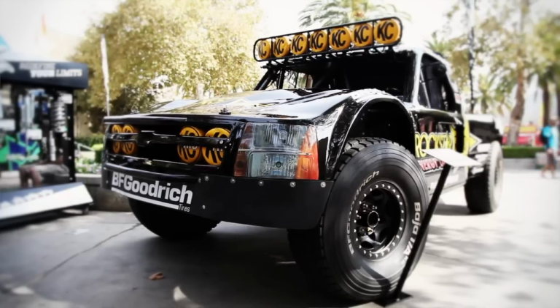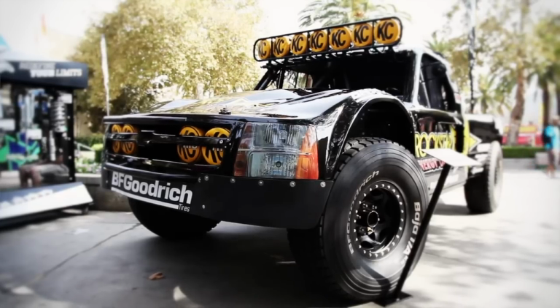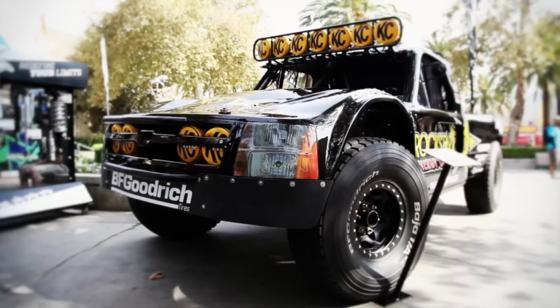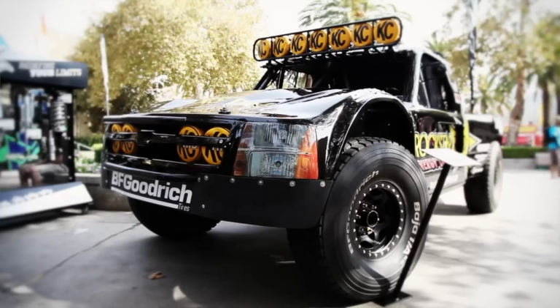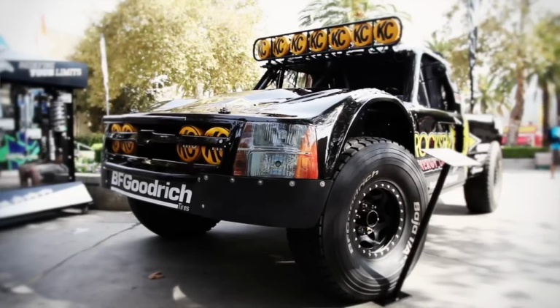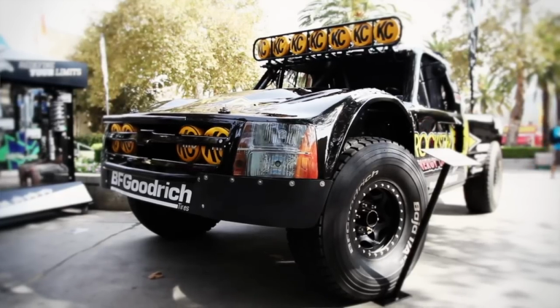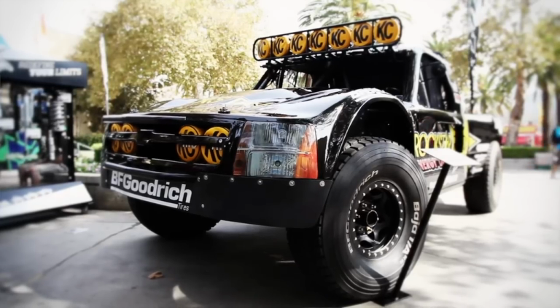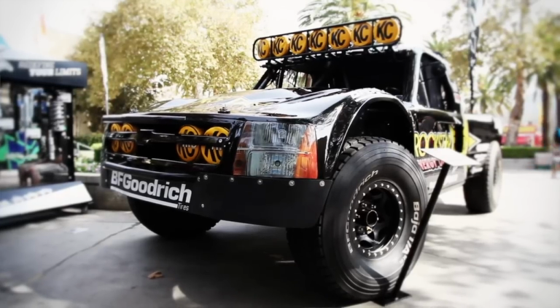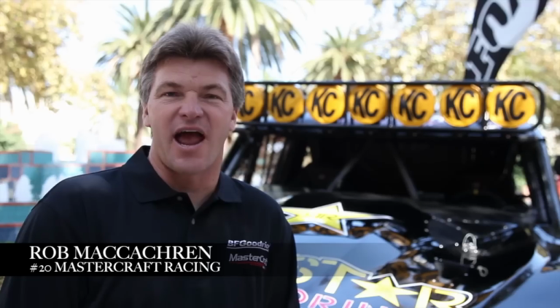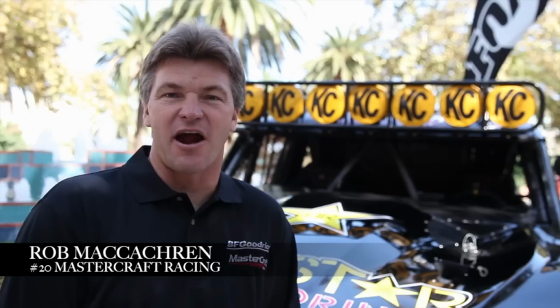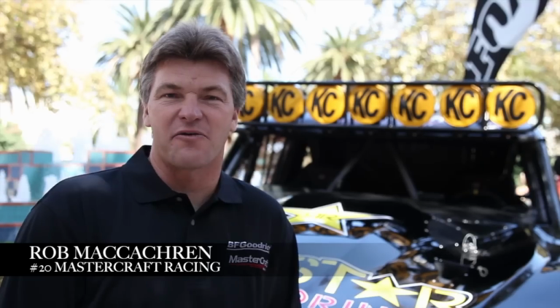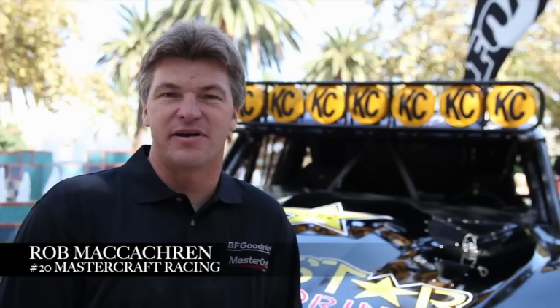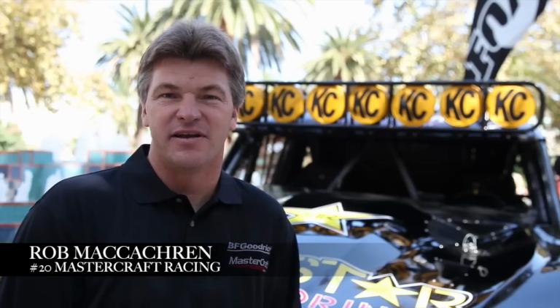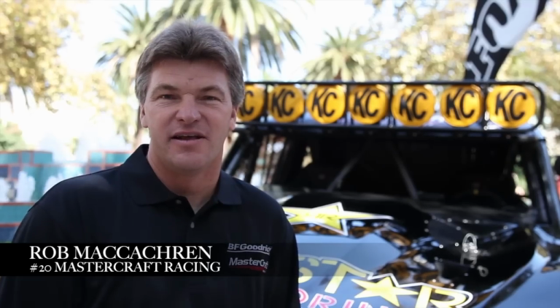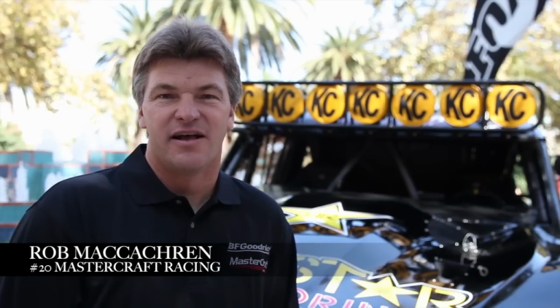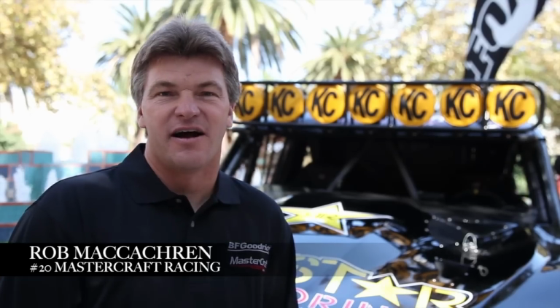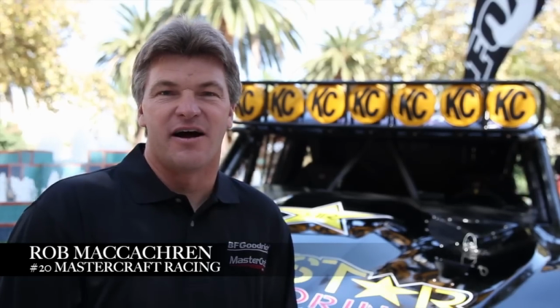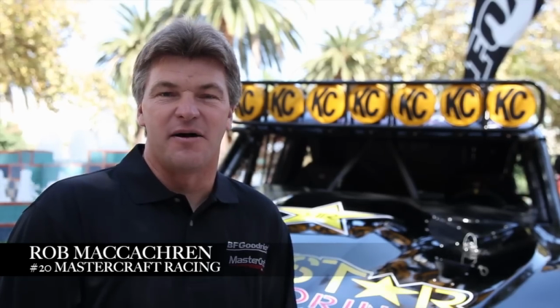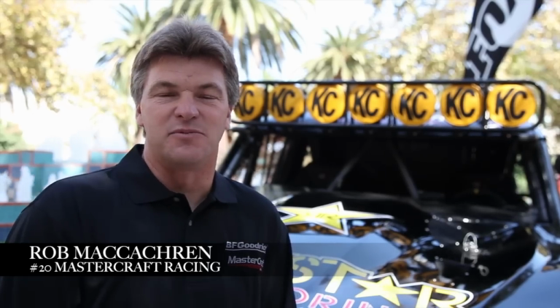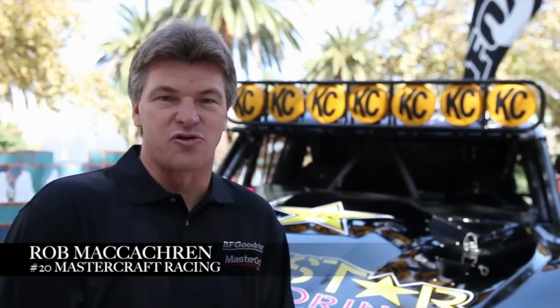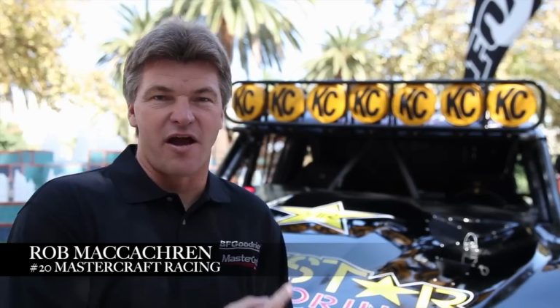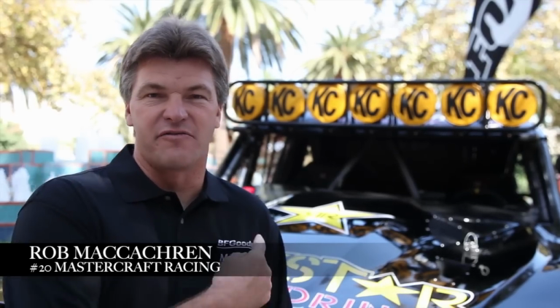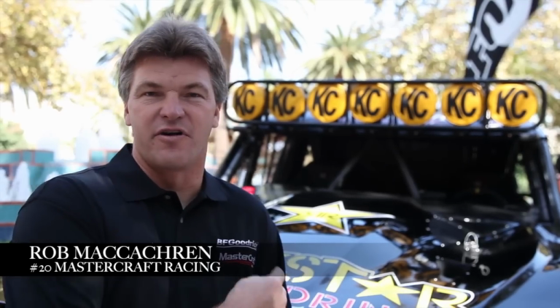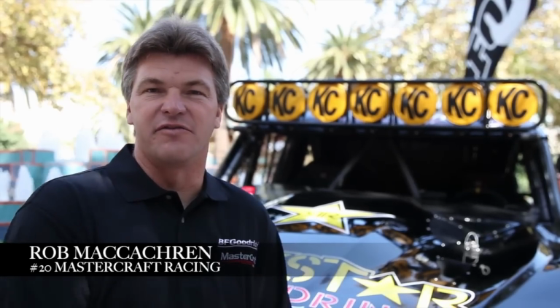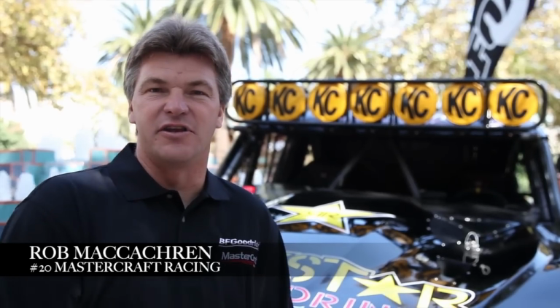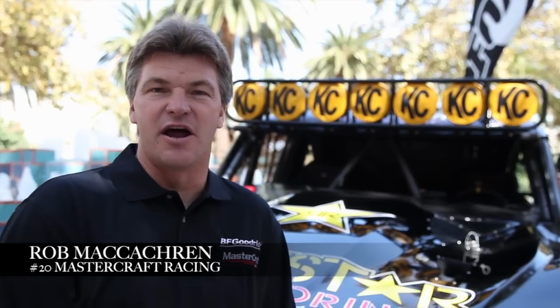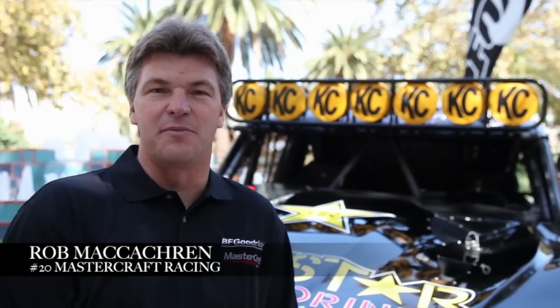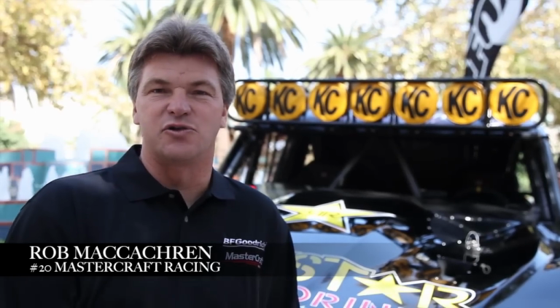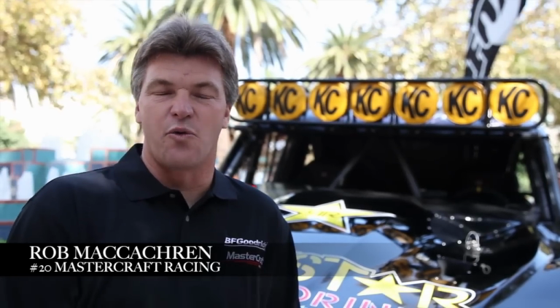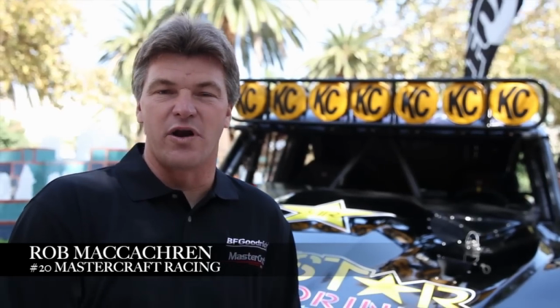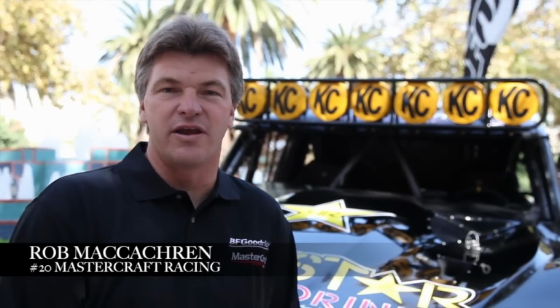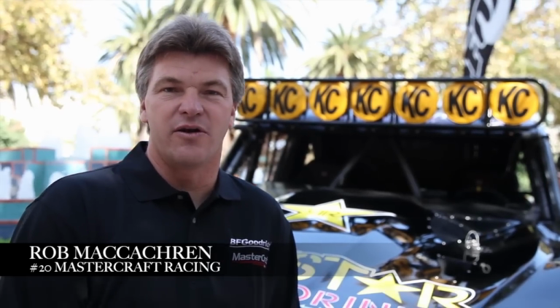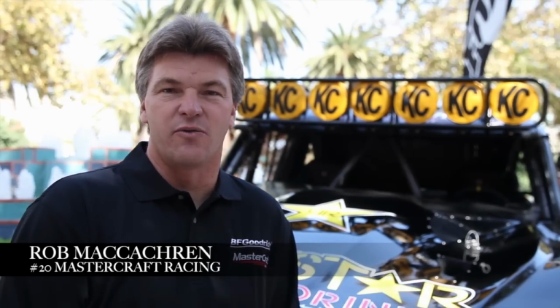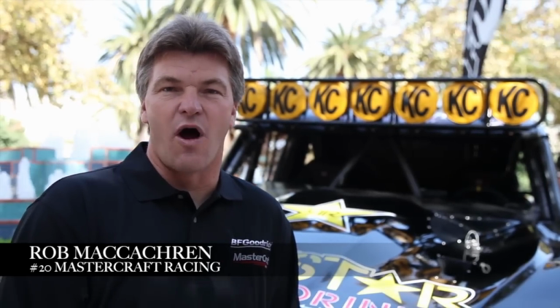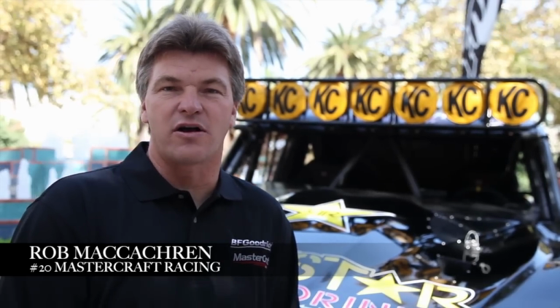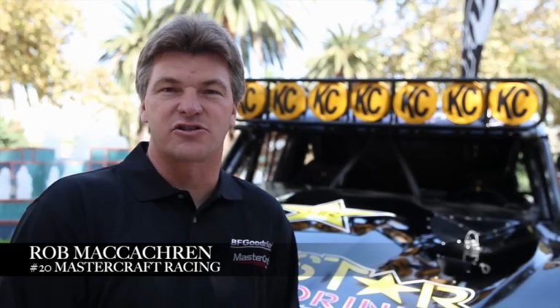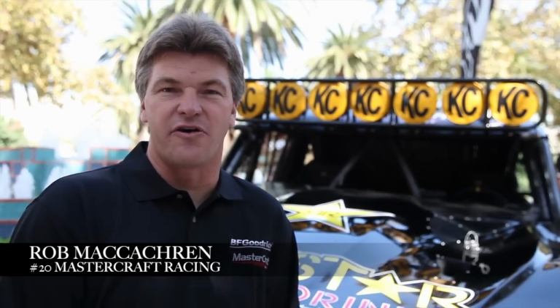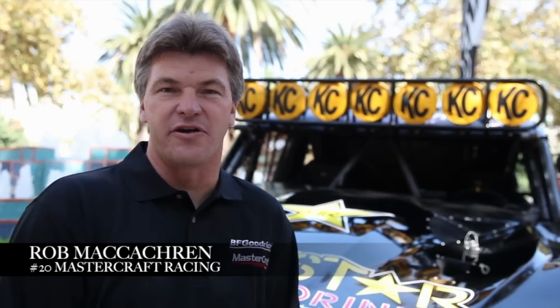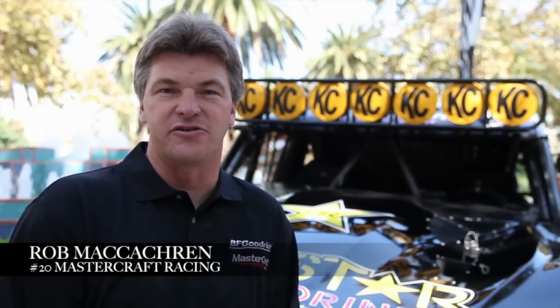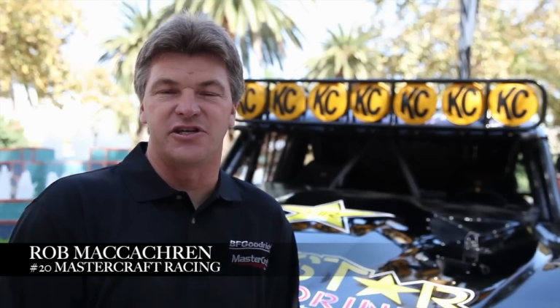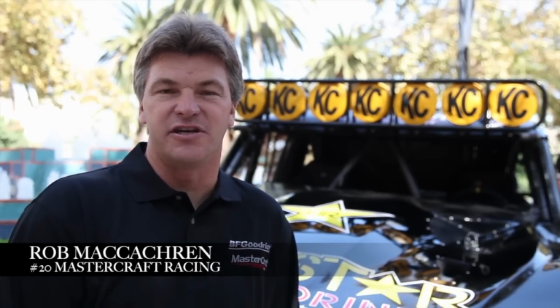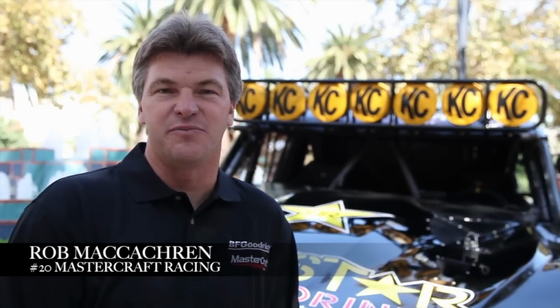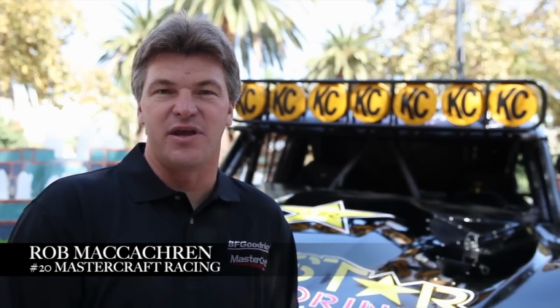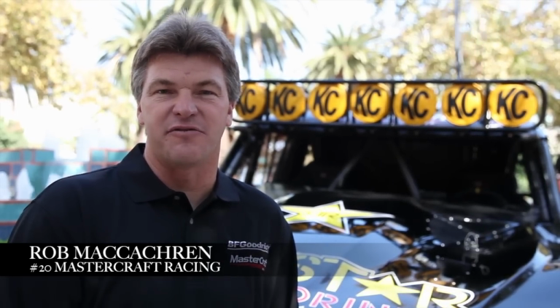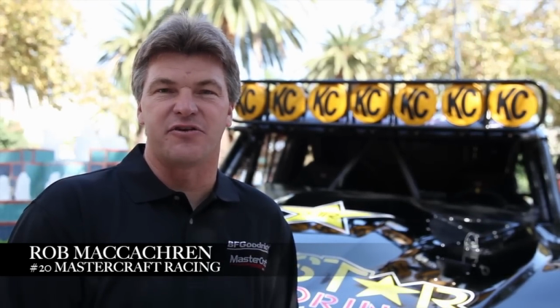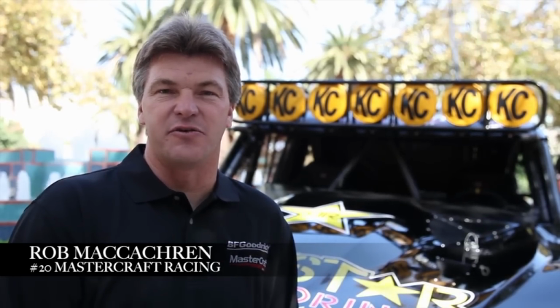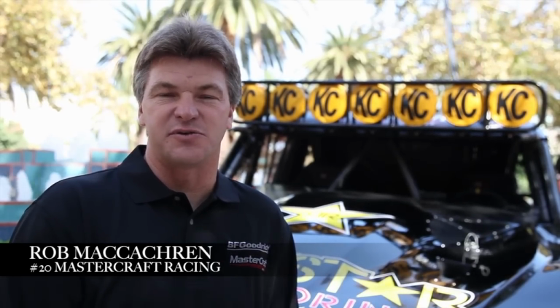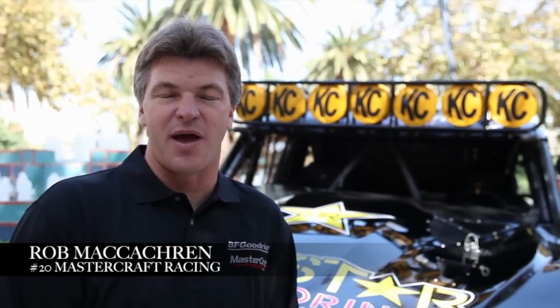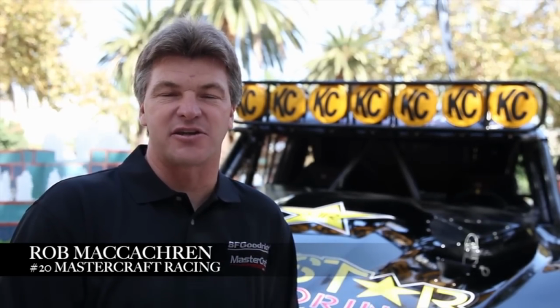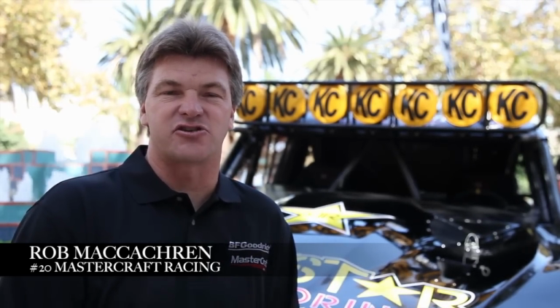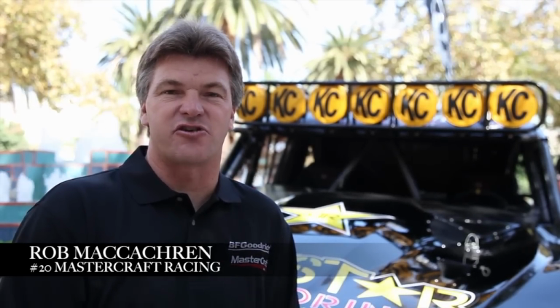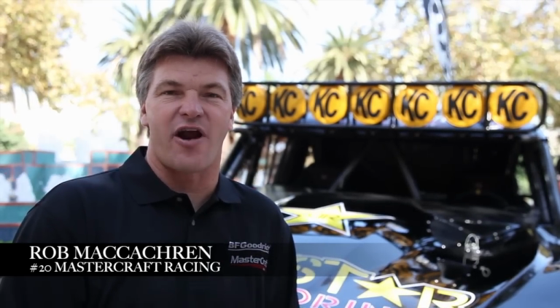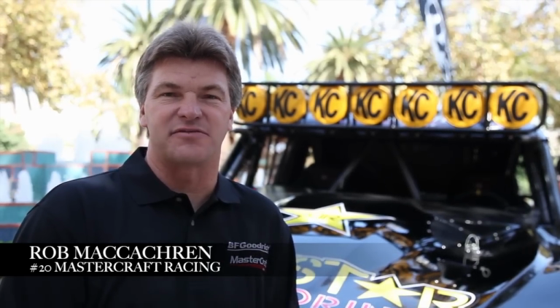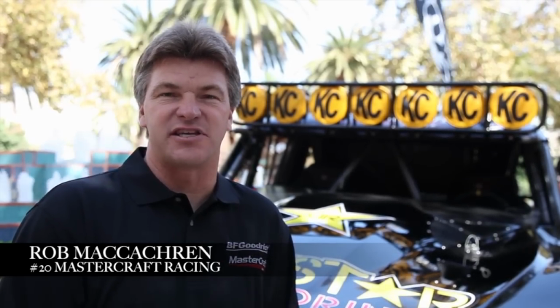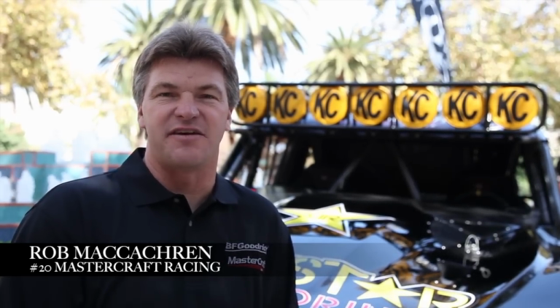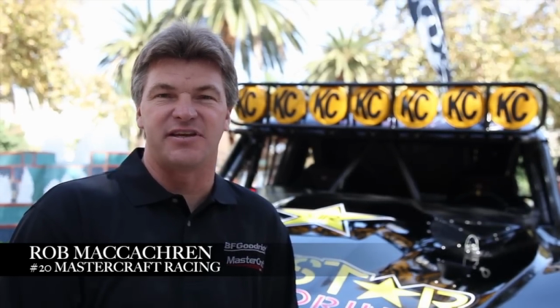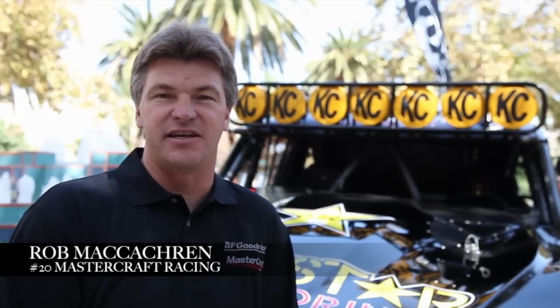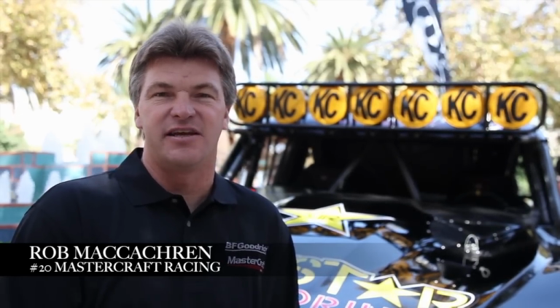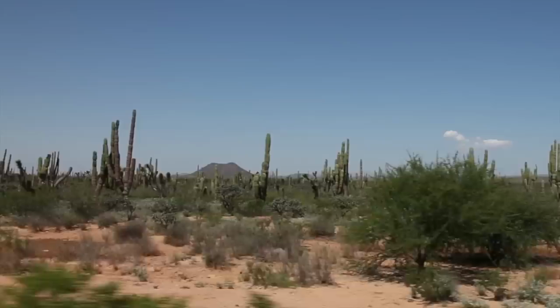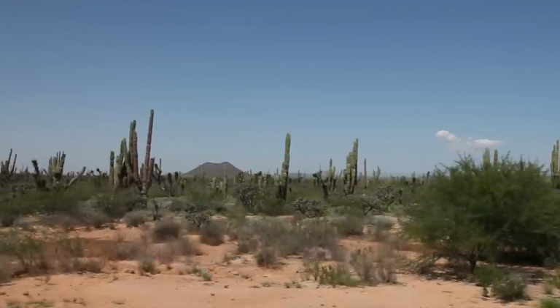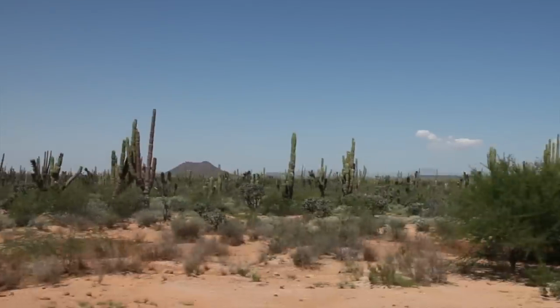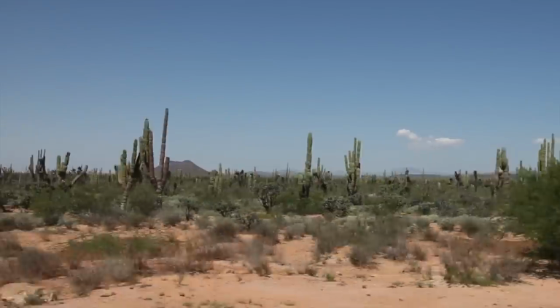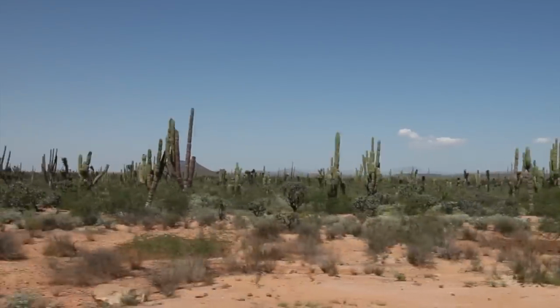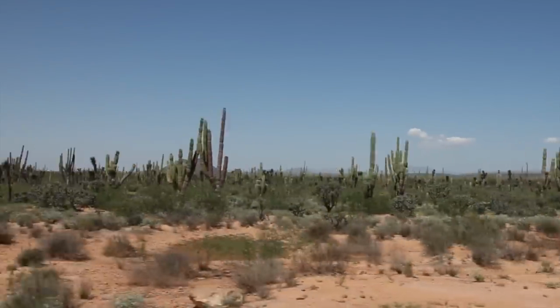My name's Rob McCachron, driver of the number 20 Rockstar Energy BF Goodrich Mastercraft Safety Trophy Truck.